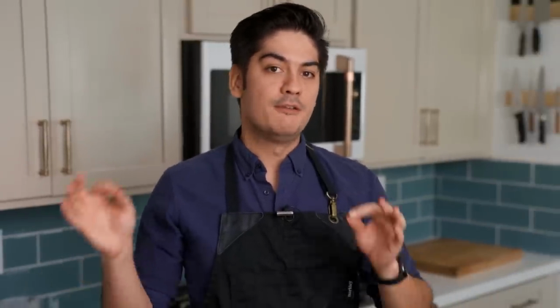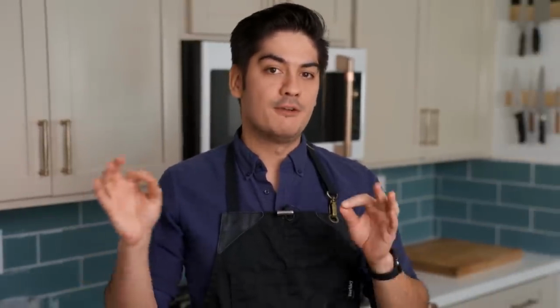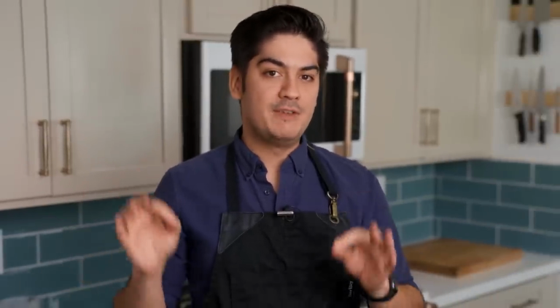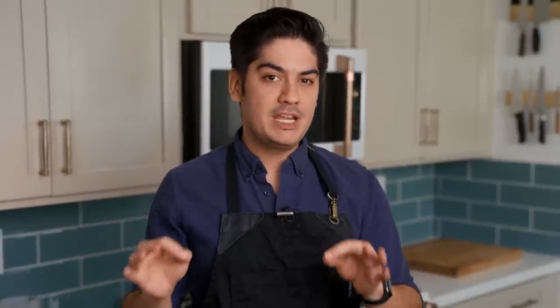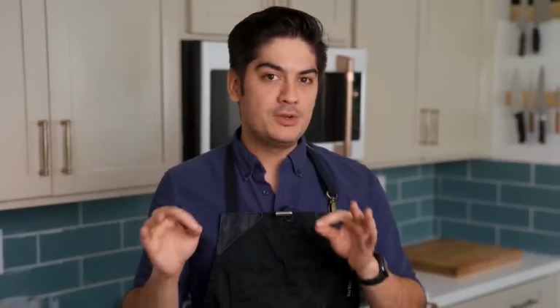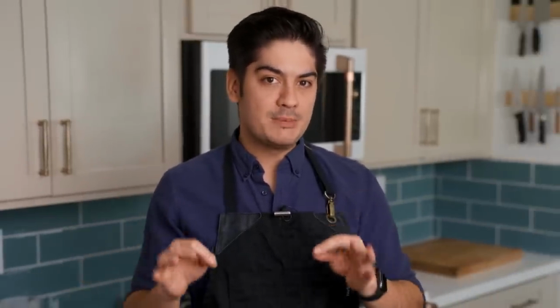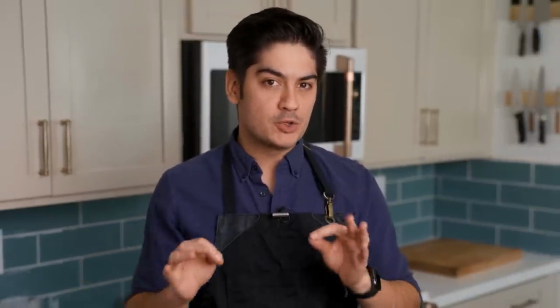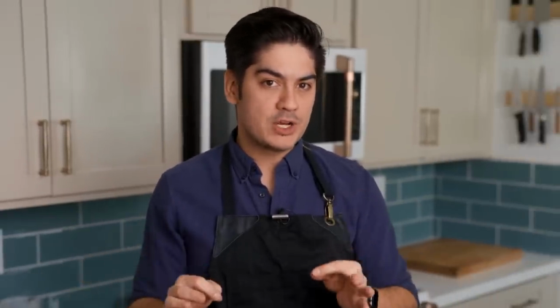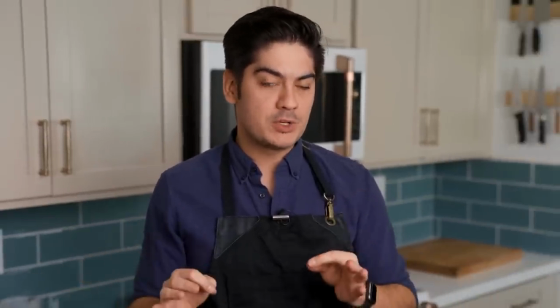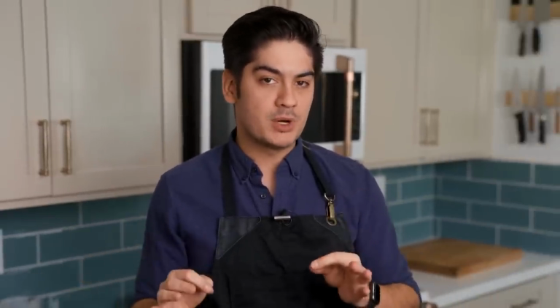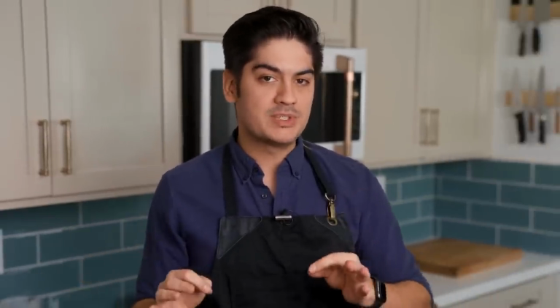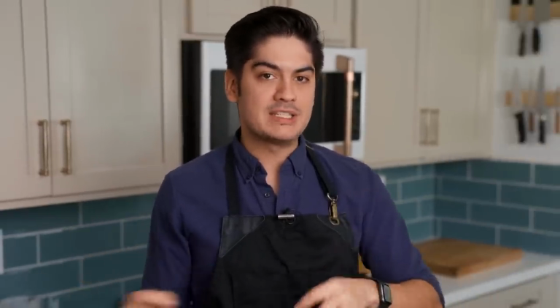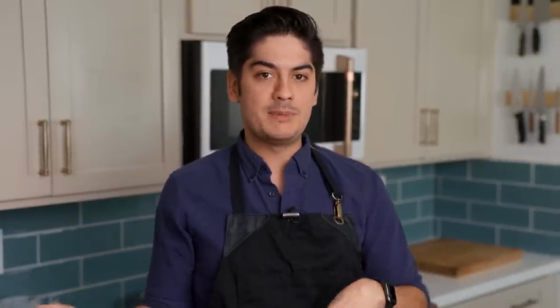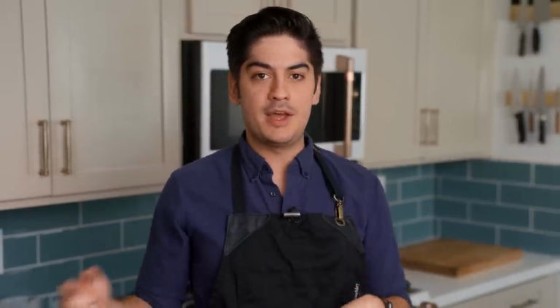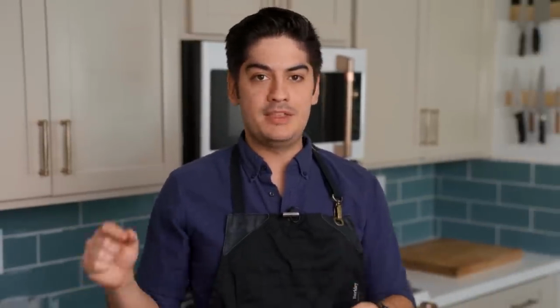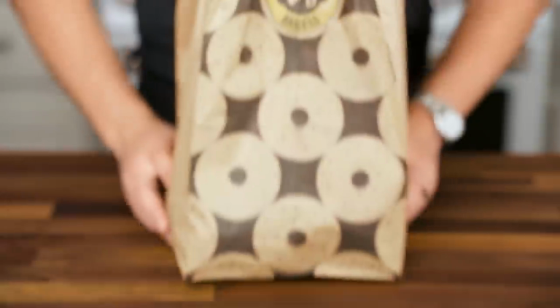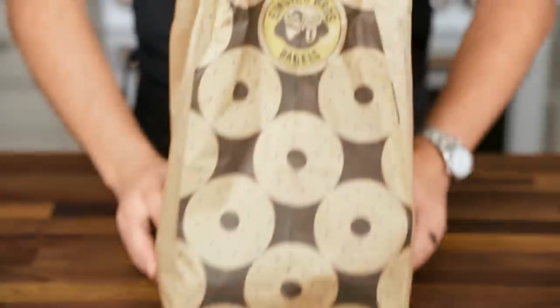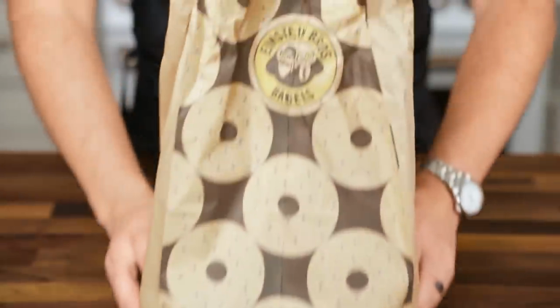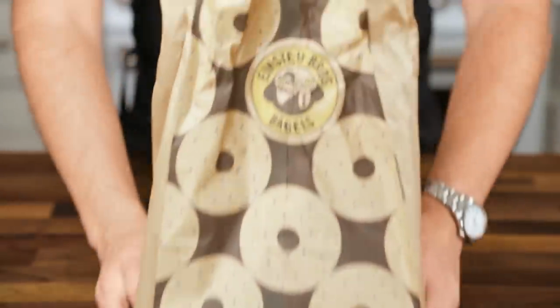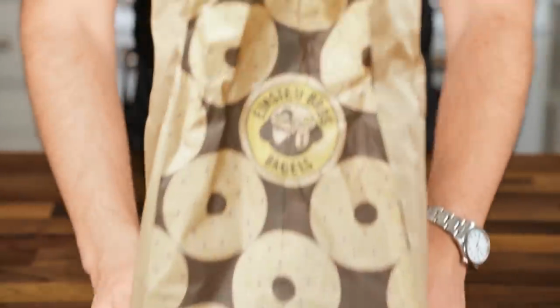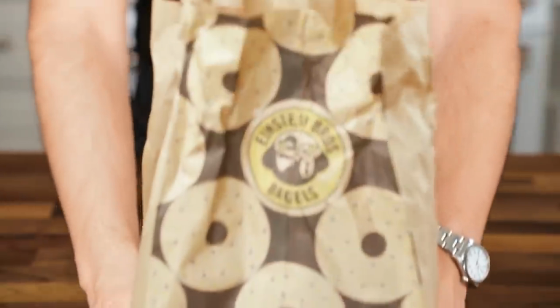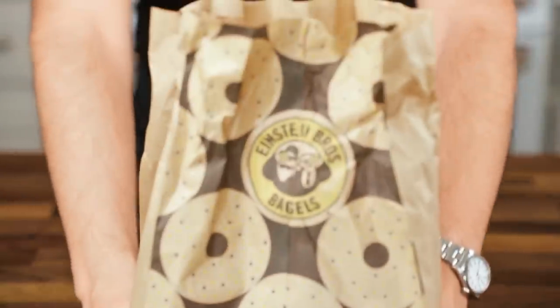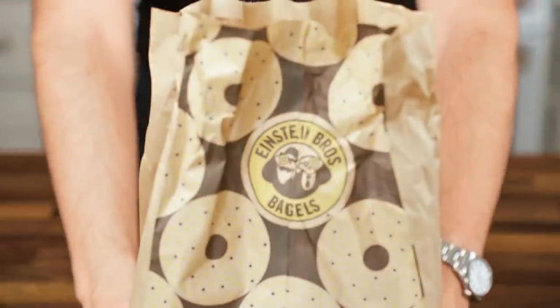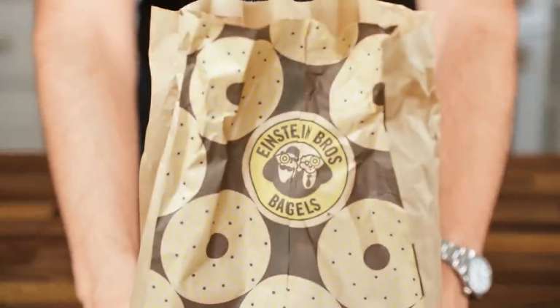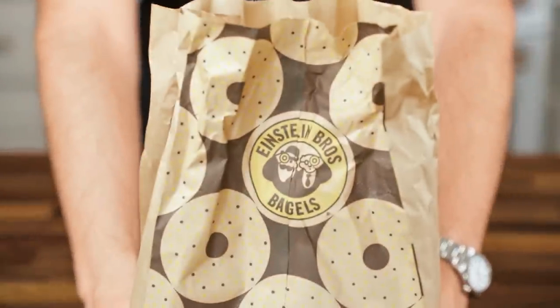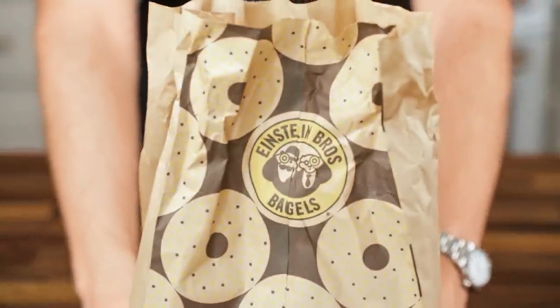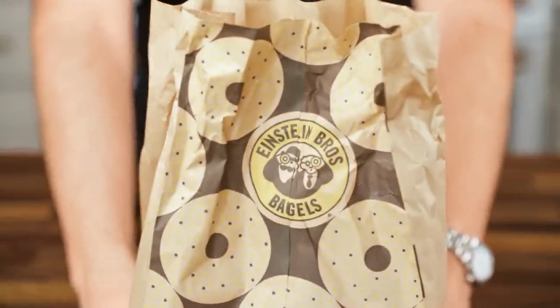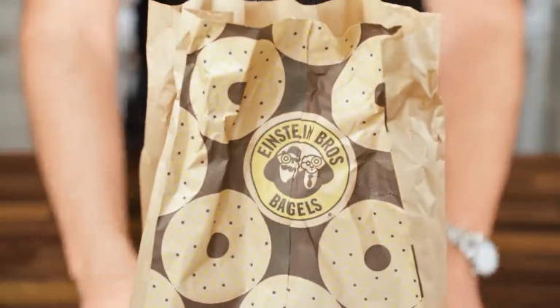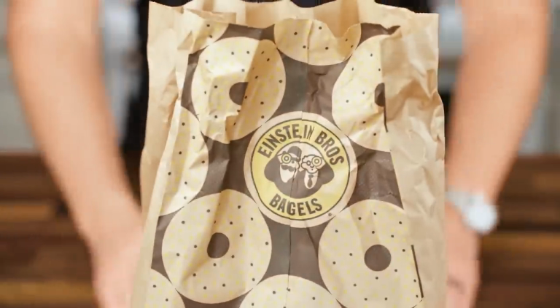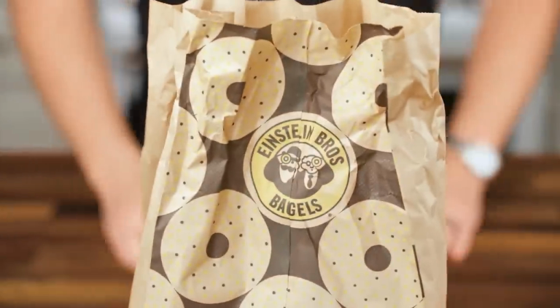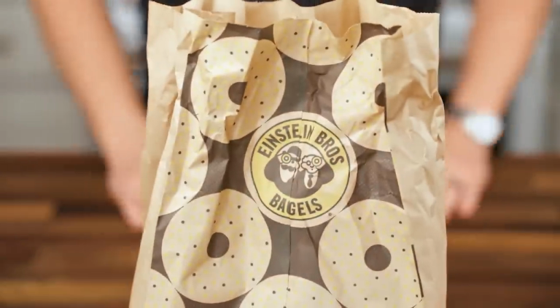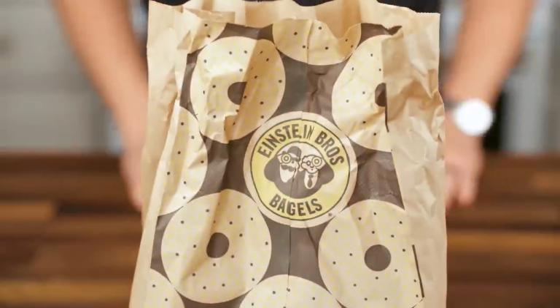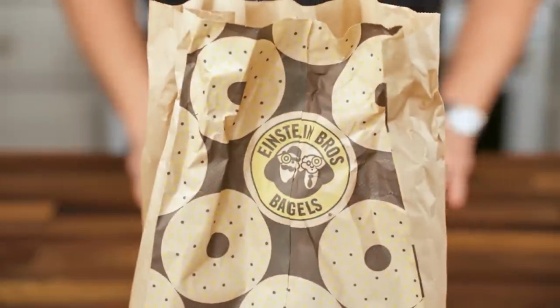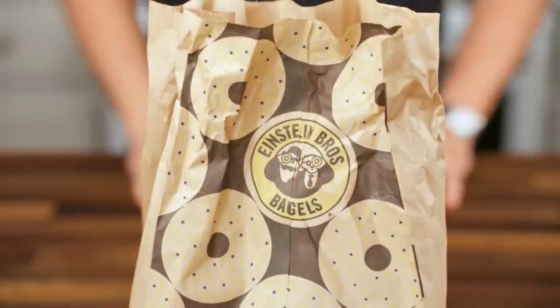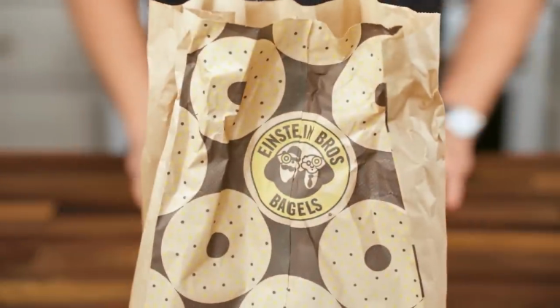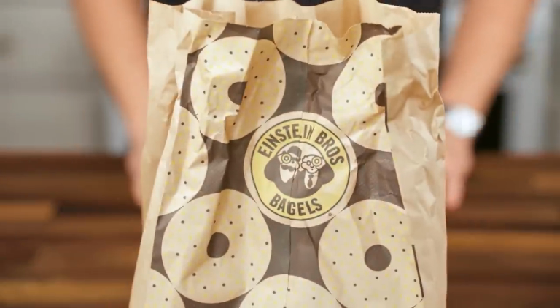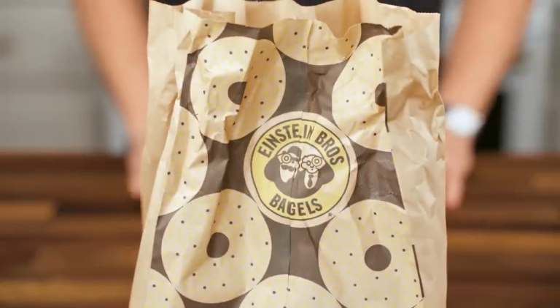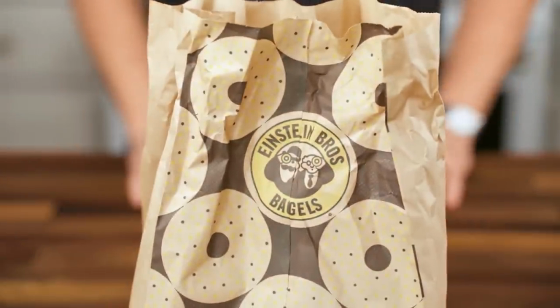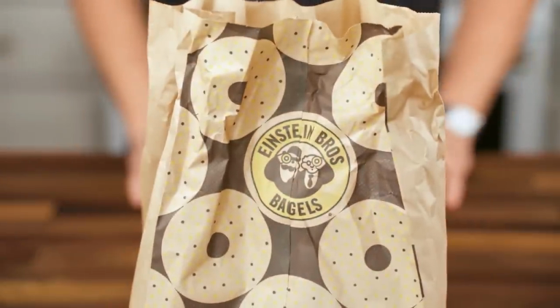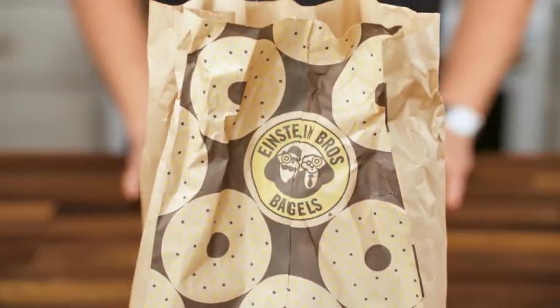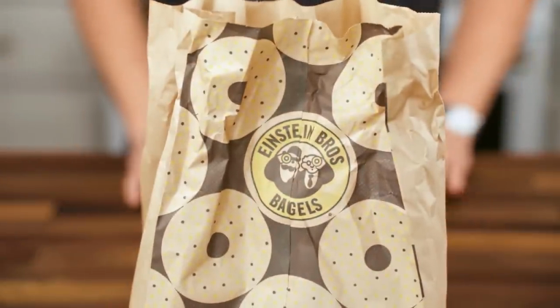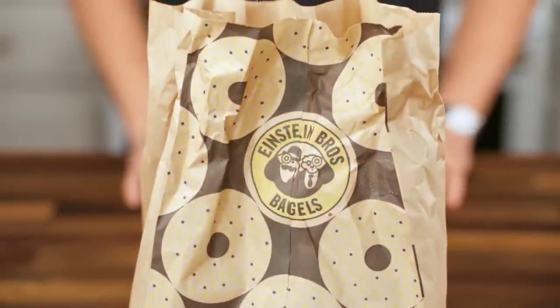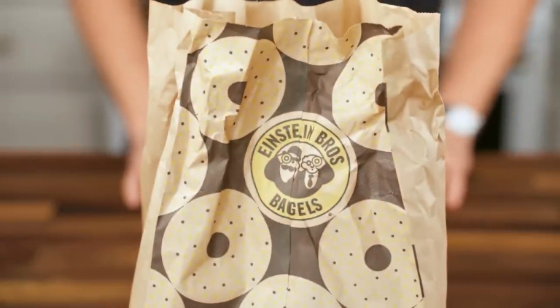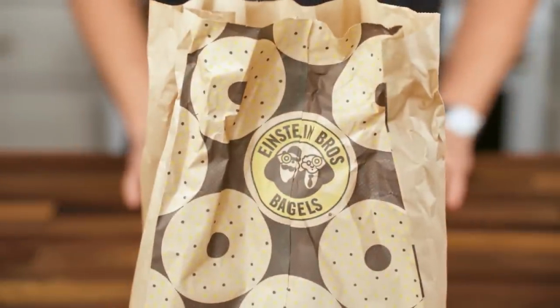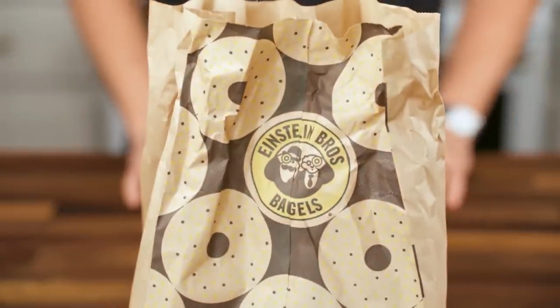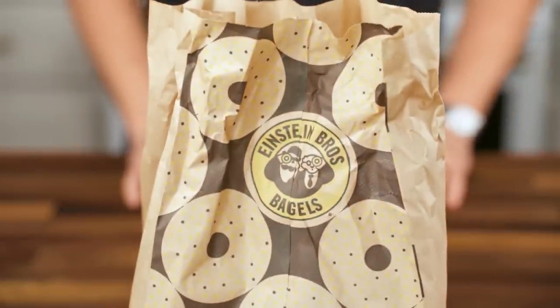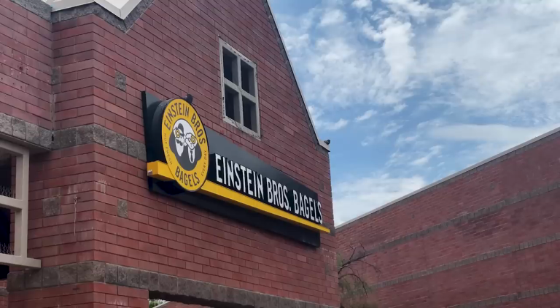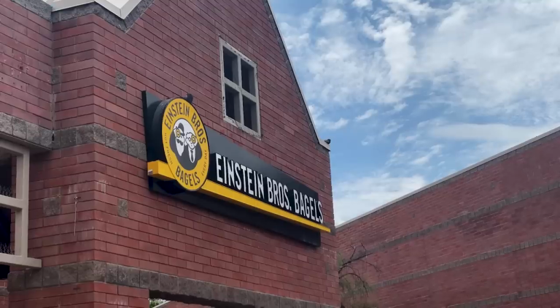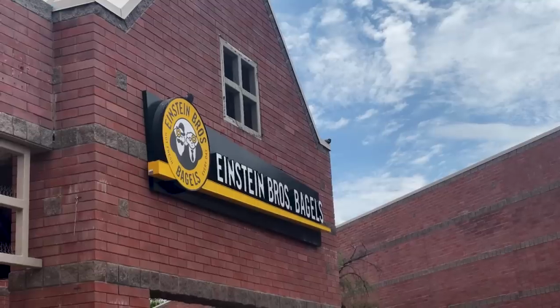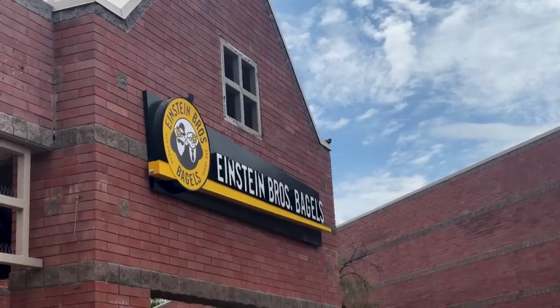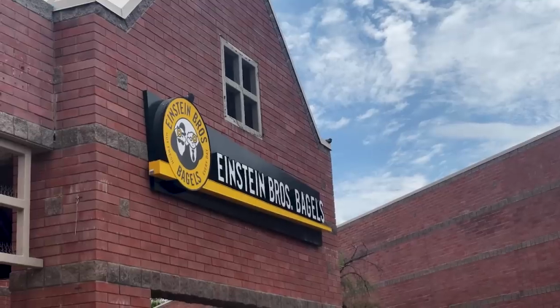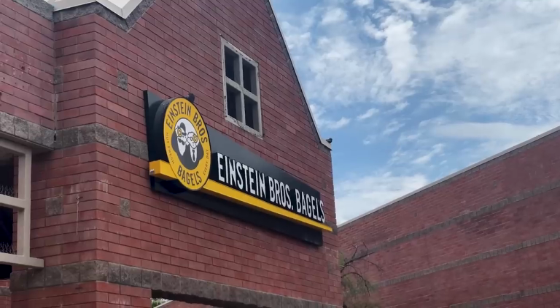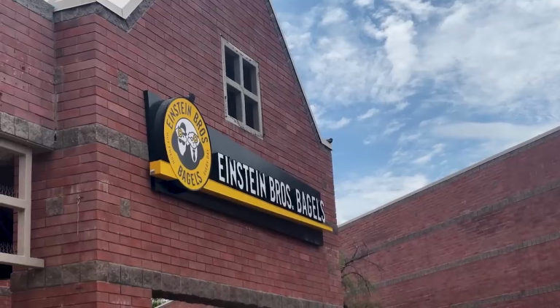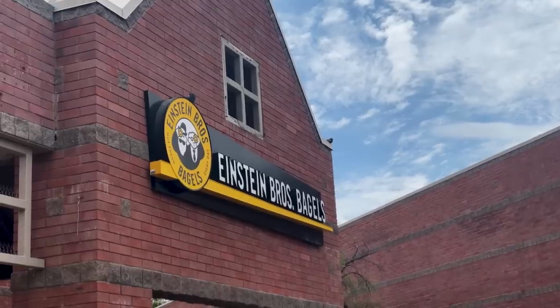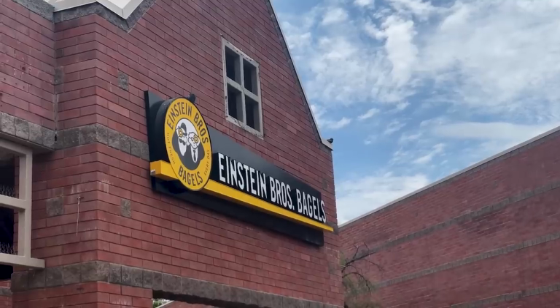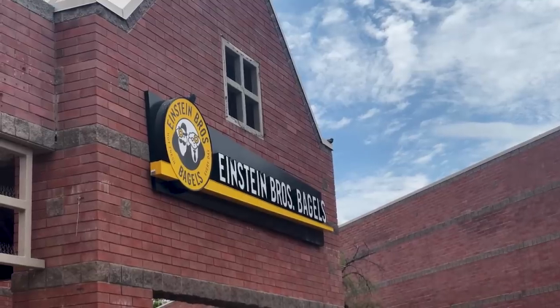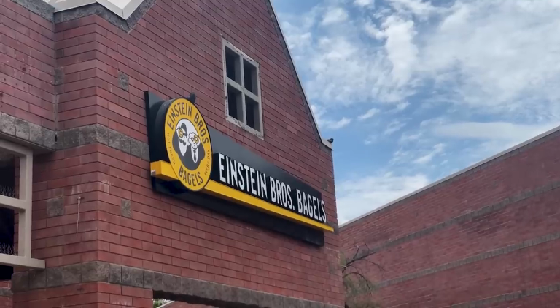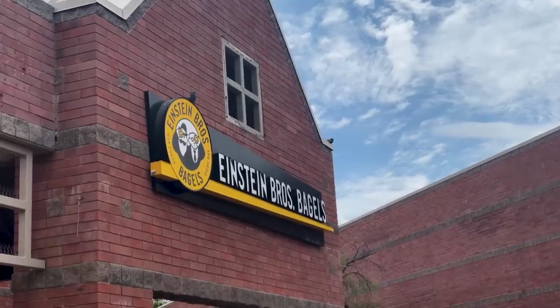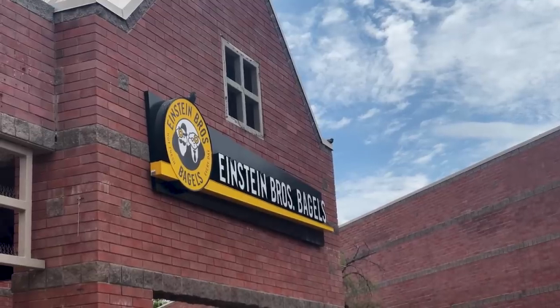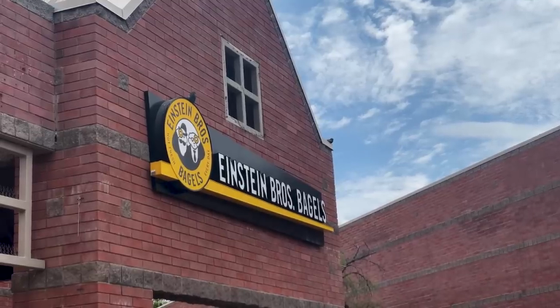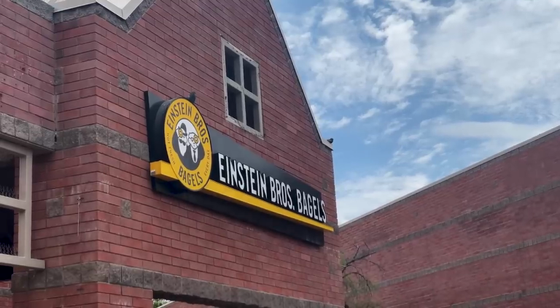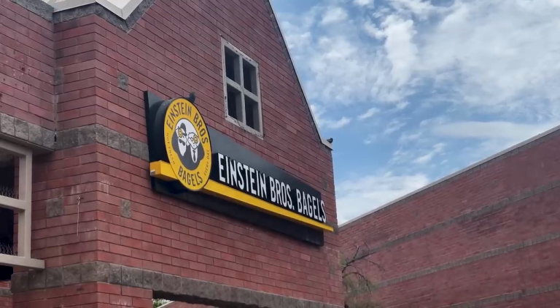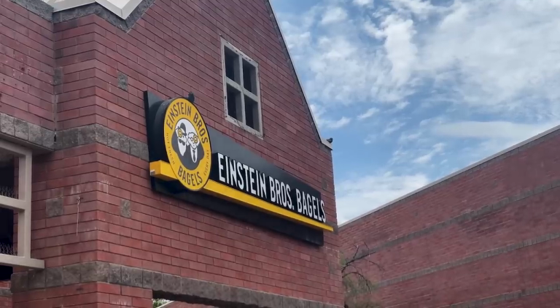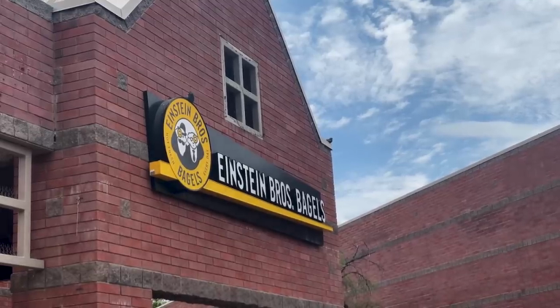For video demonstration purposes, I bought these from Einstein's. That way viewers can see the results when applied to a commonly shared, nationally available baseline.